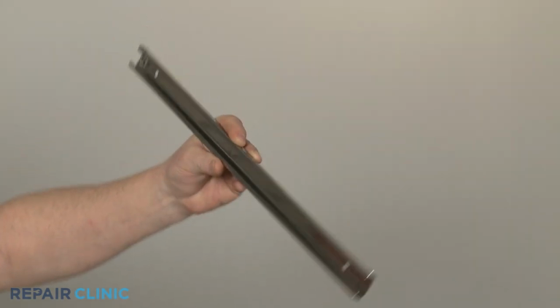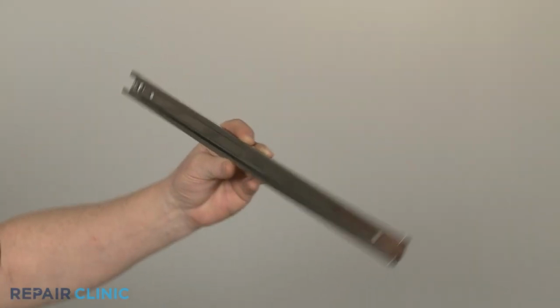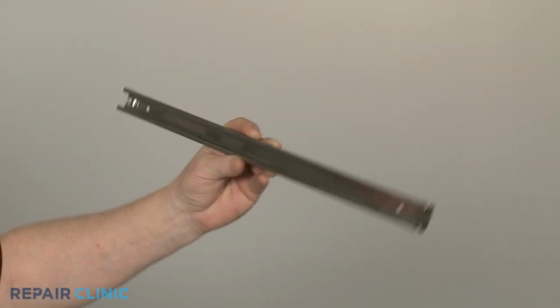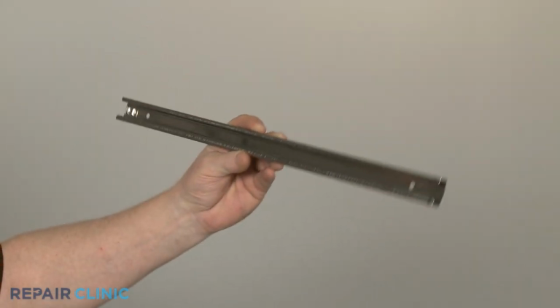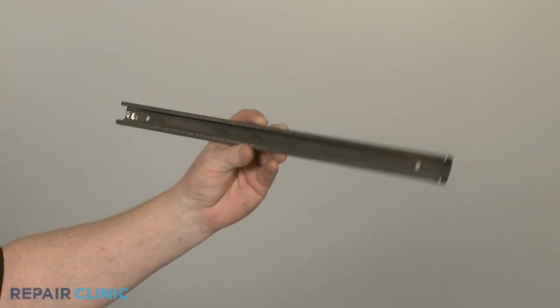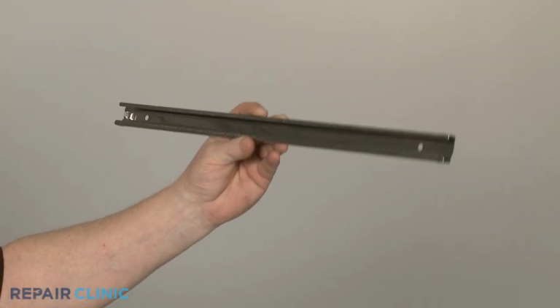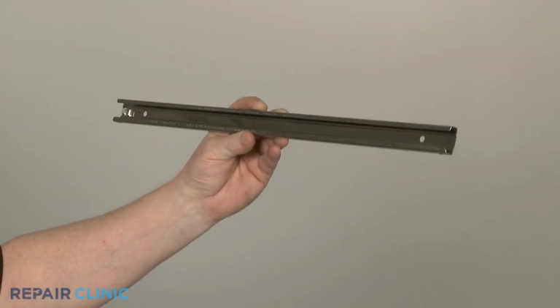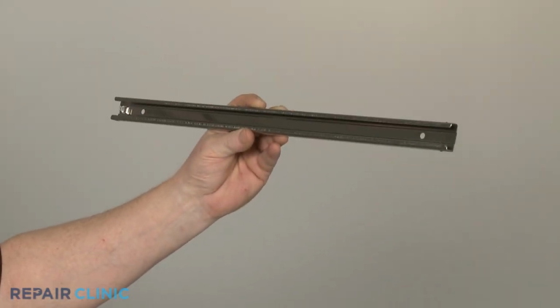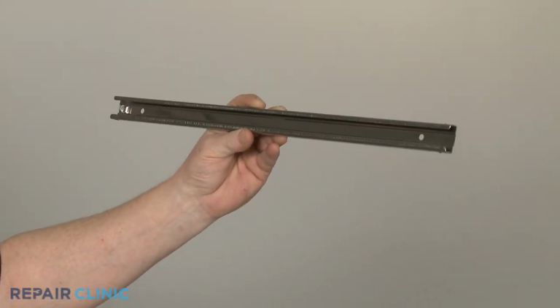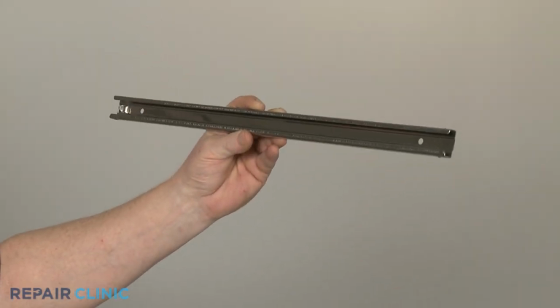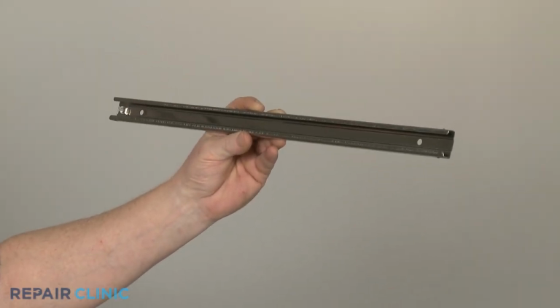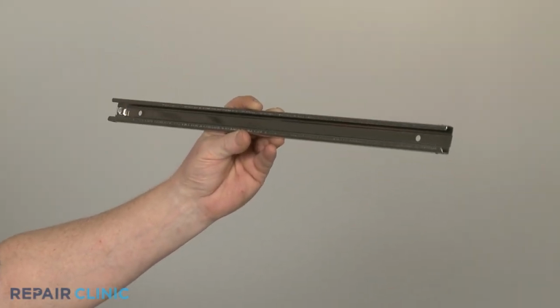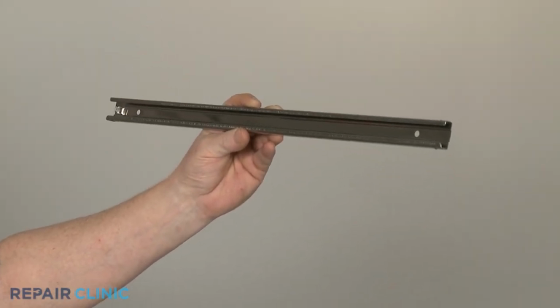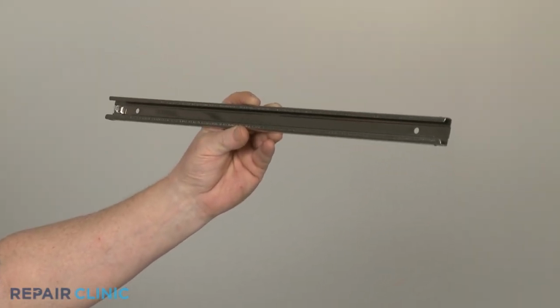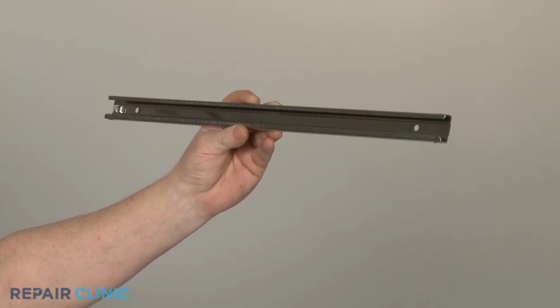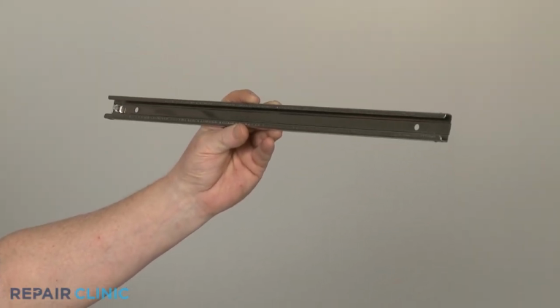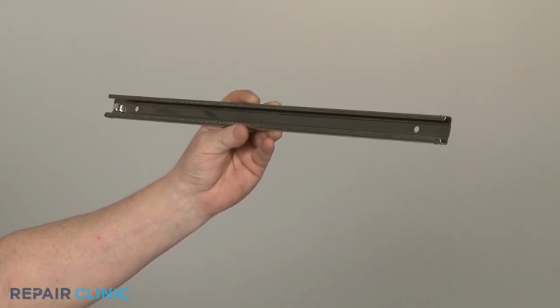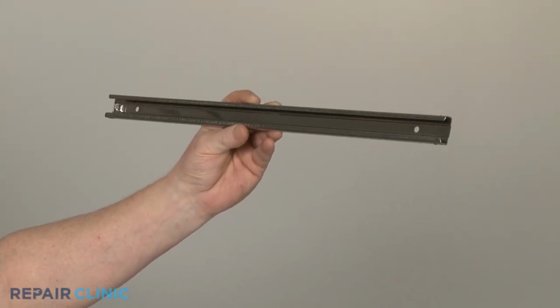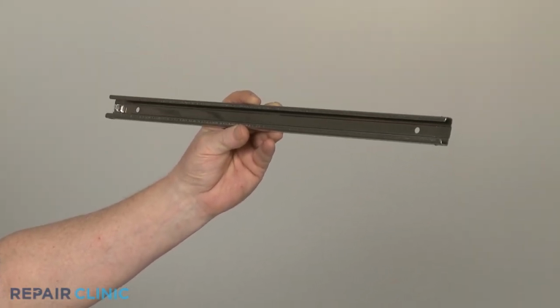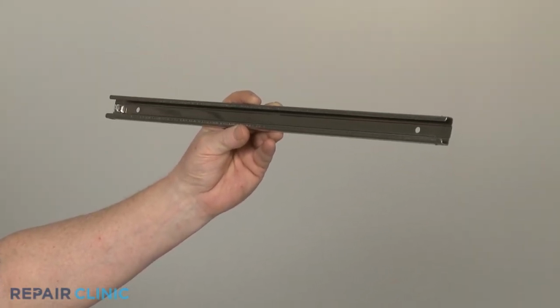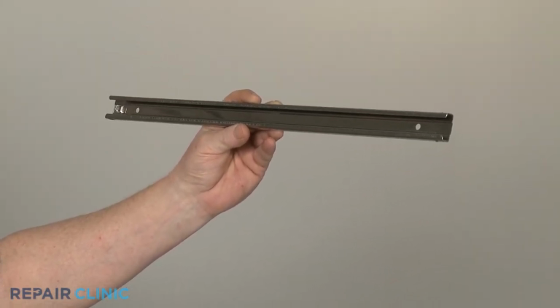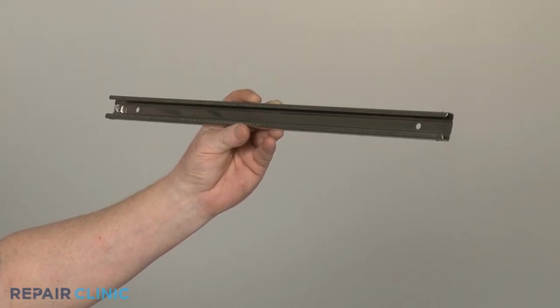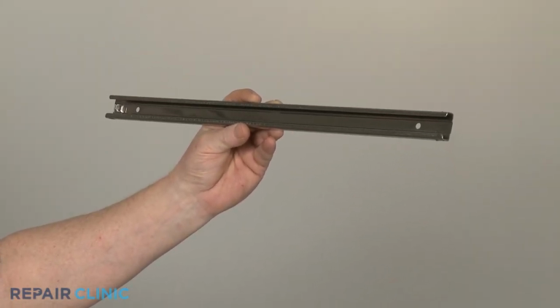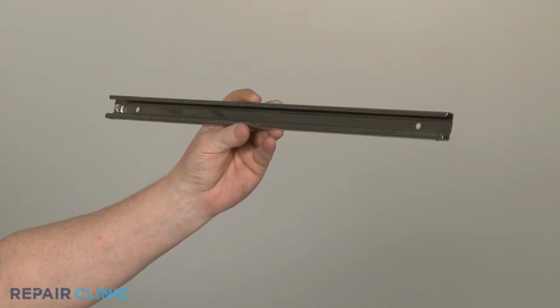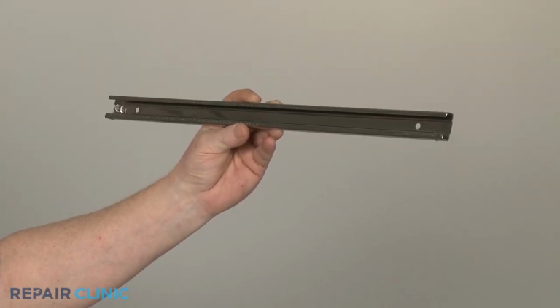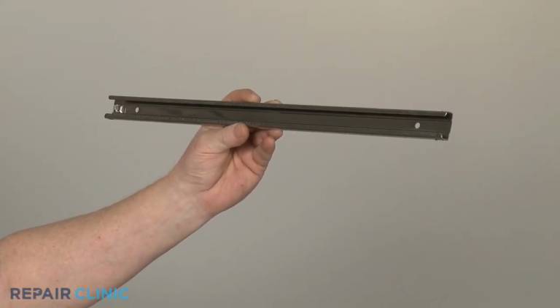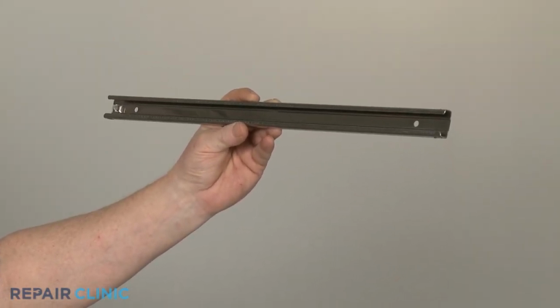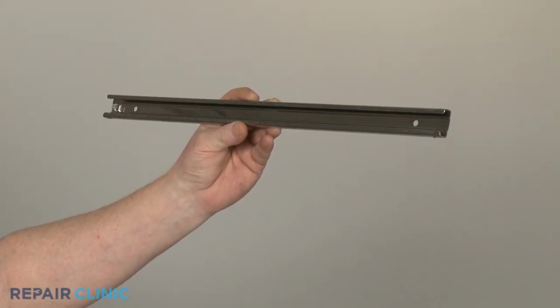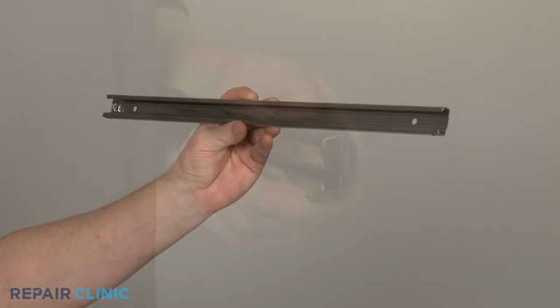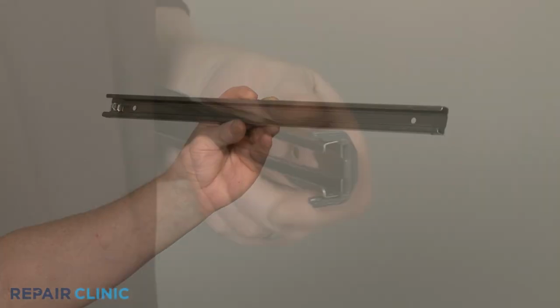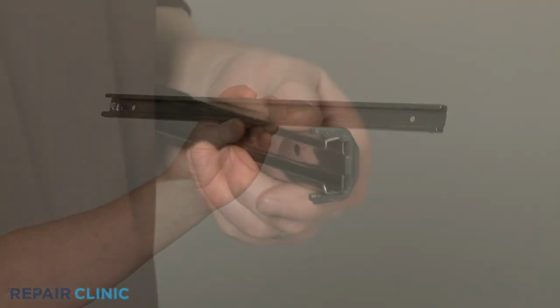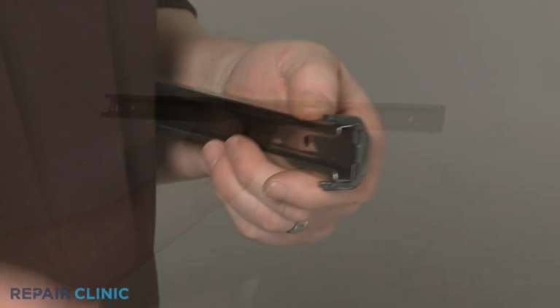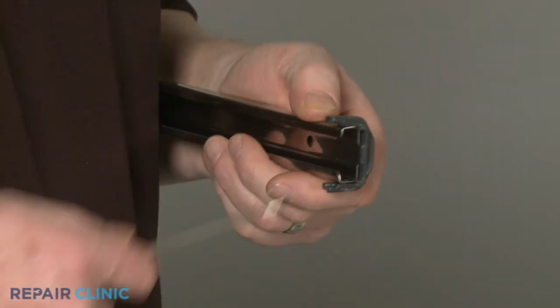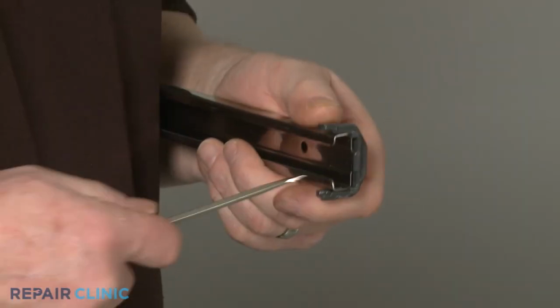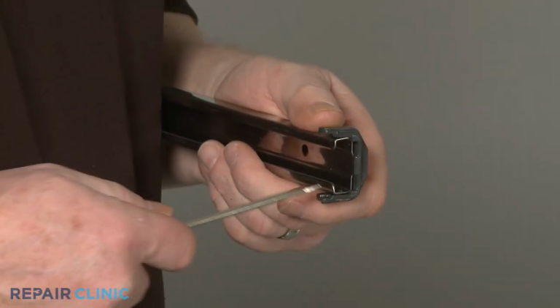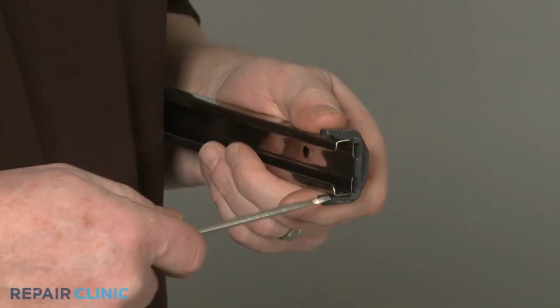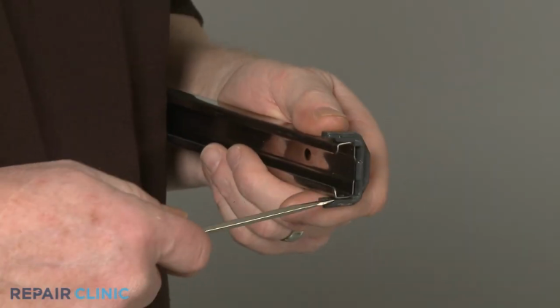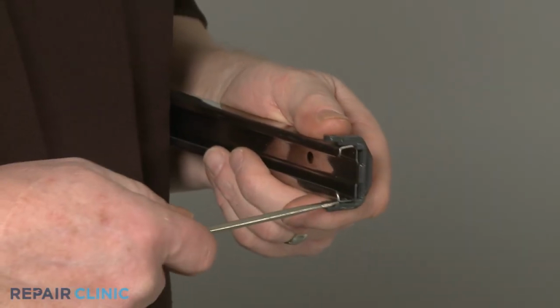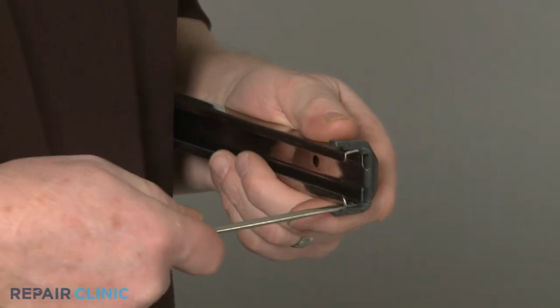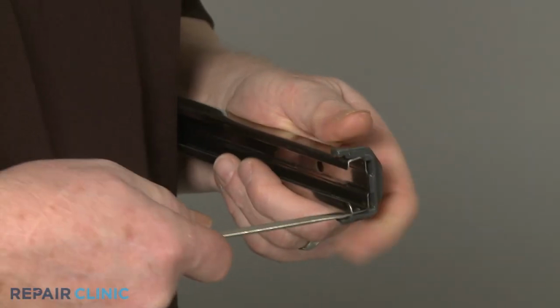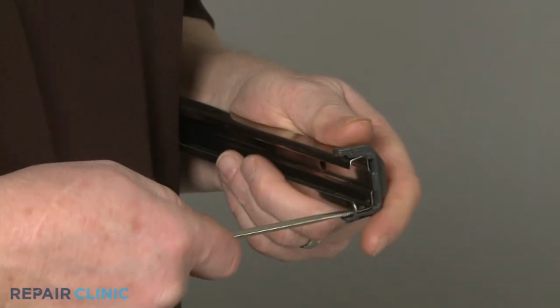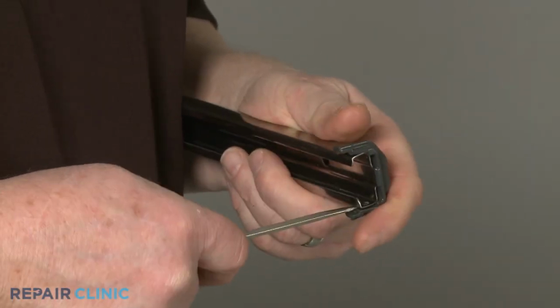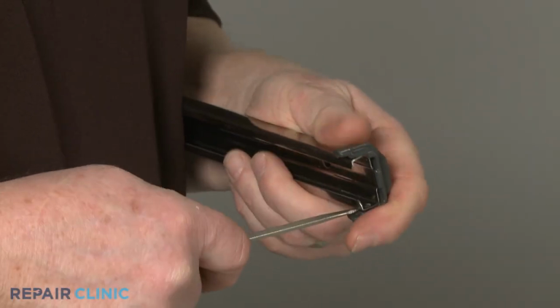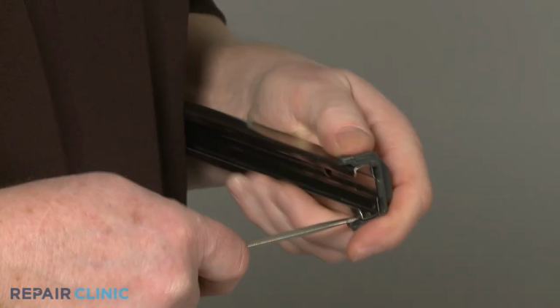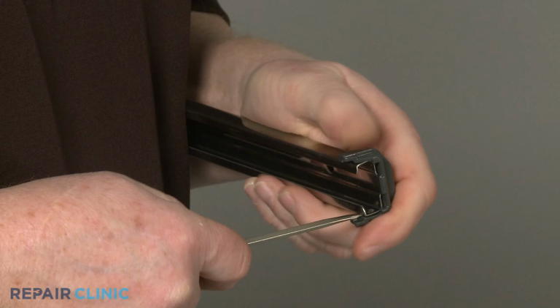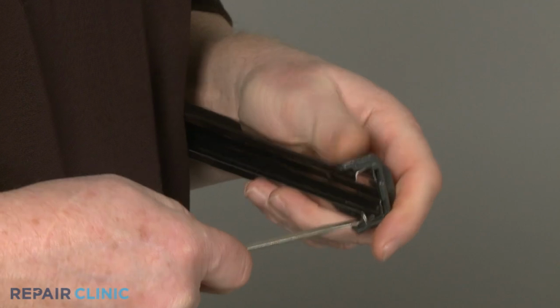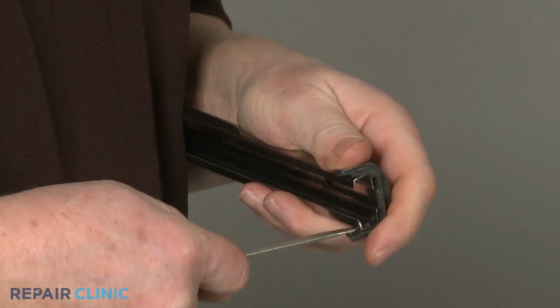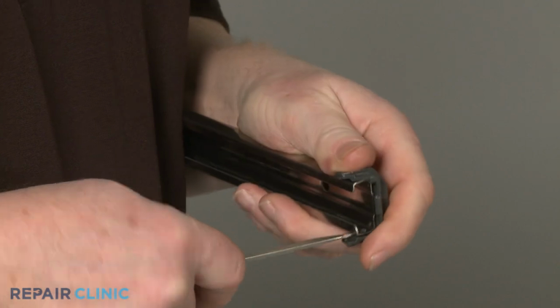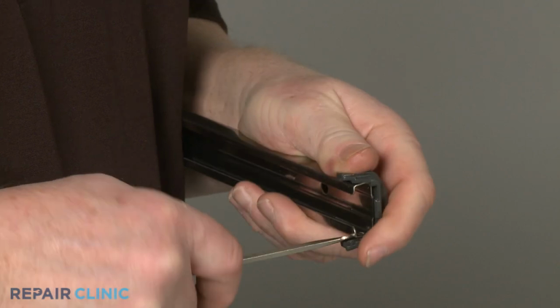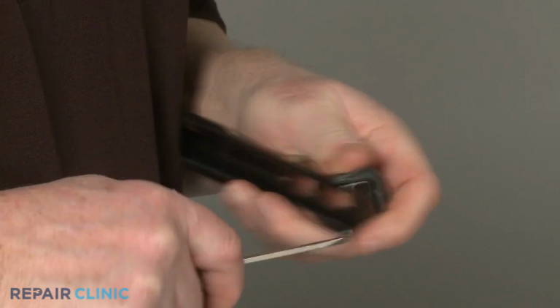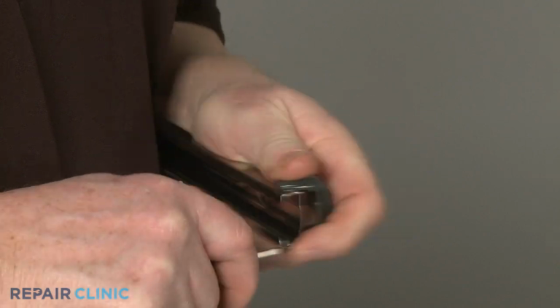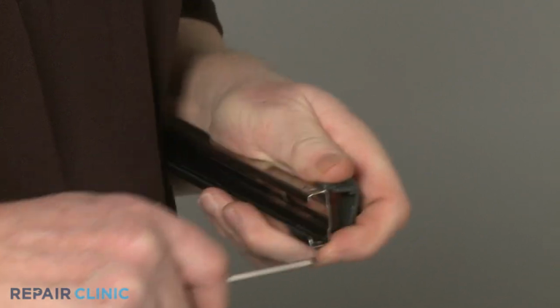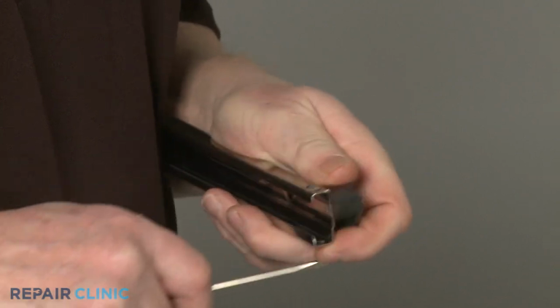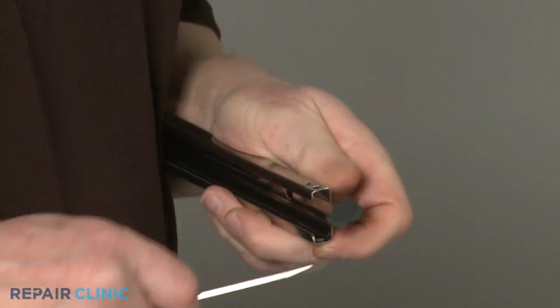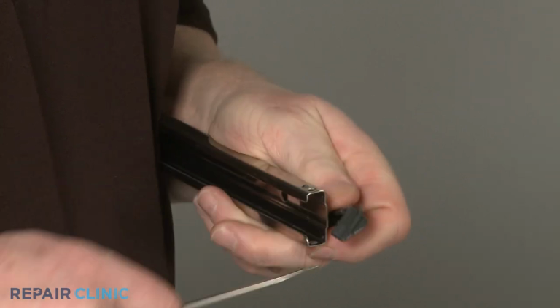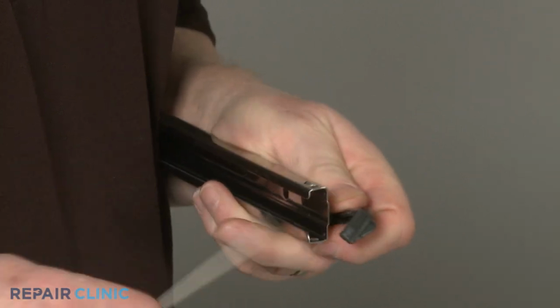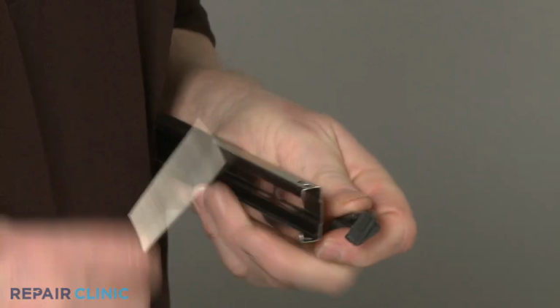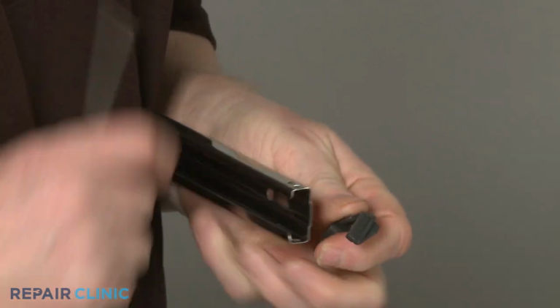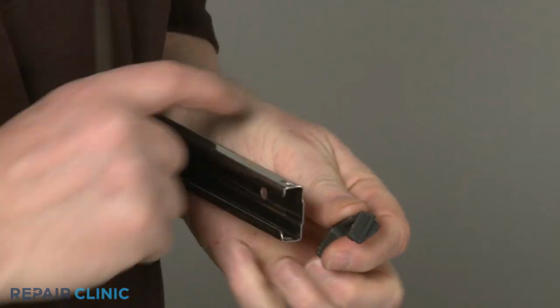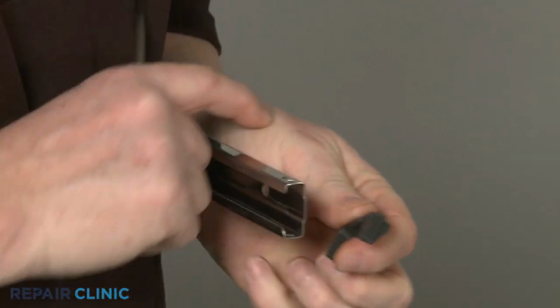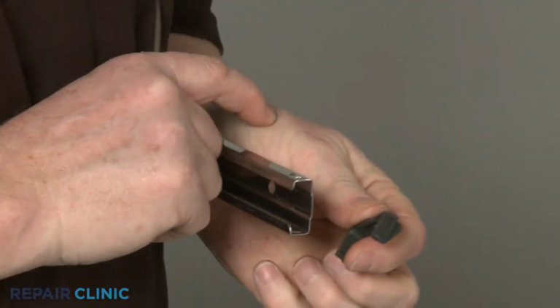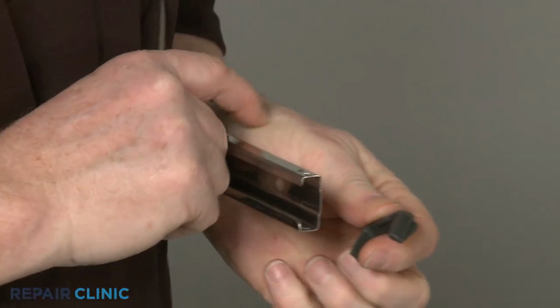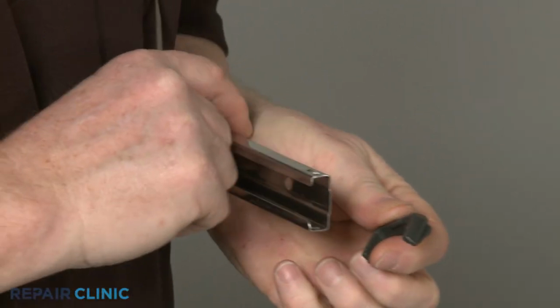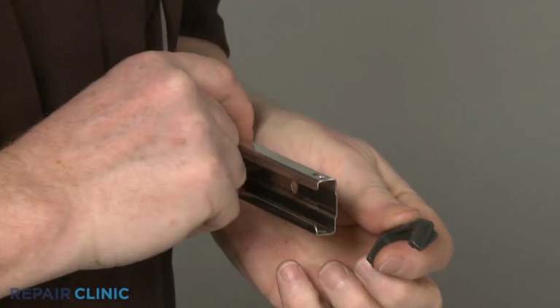Prepare the new upper dish rack rail for installation by transferring the front stop clip from the old rail to the new one.